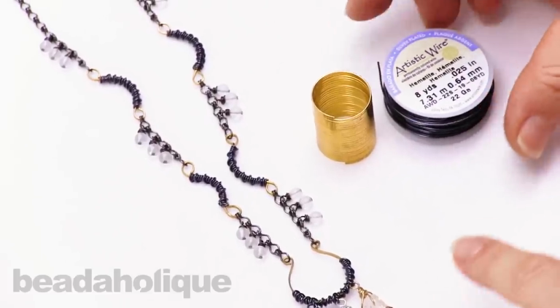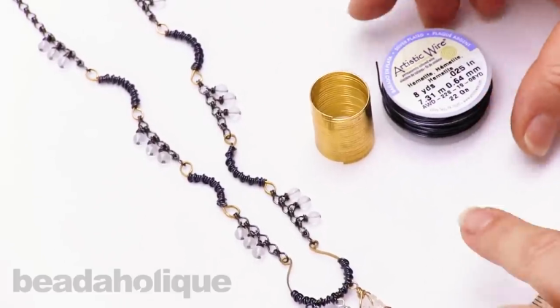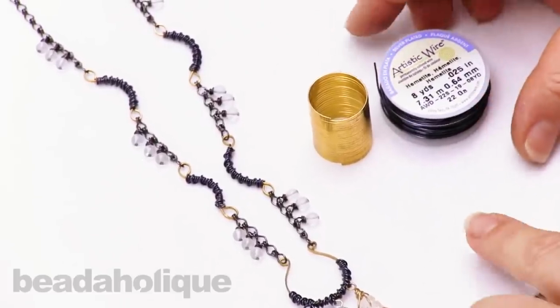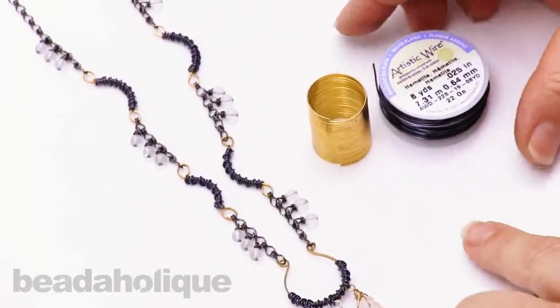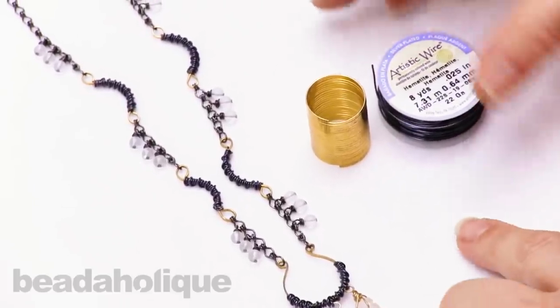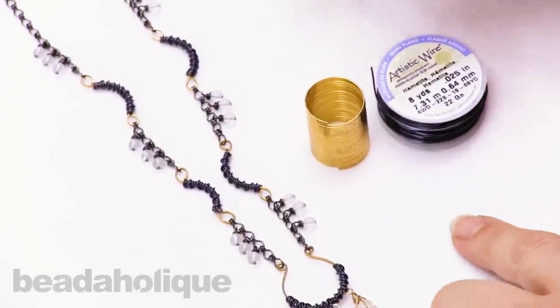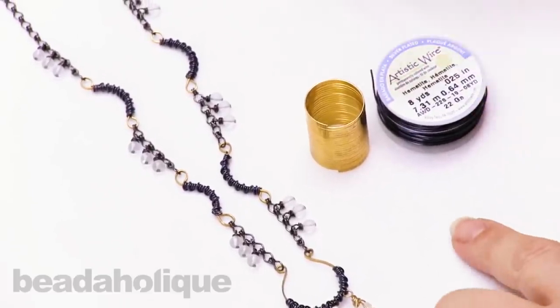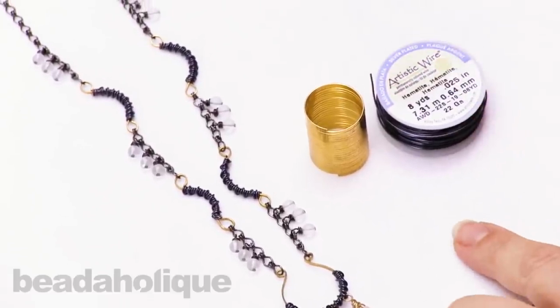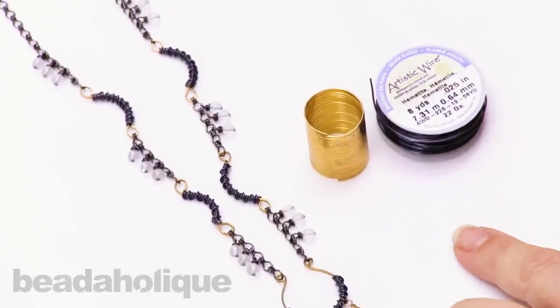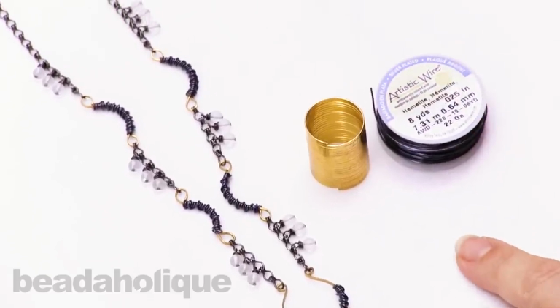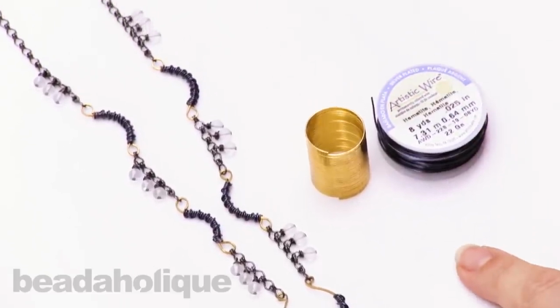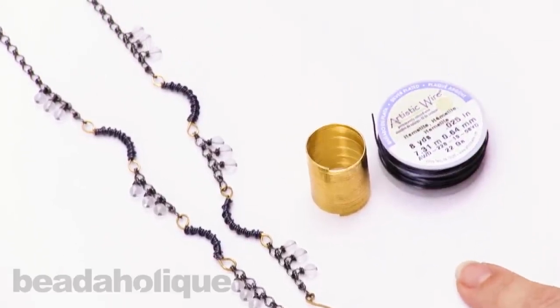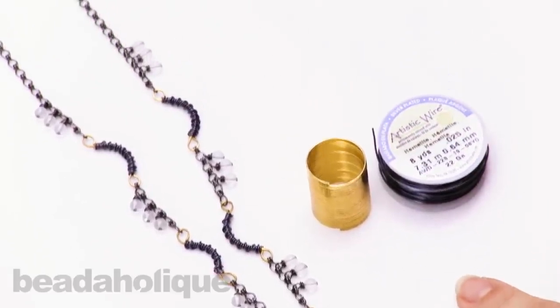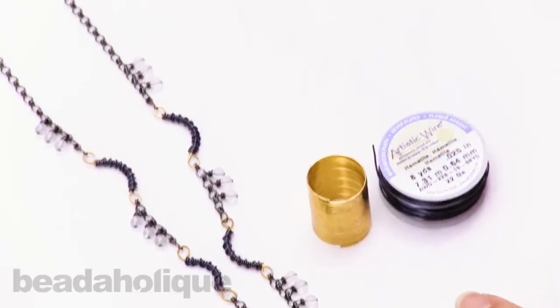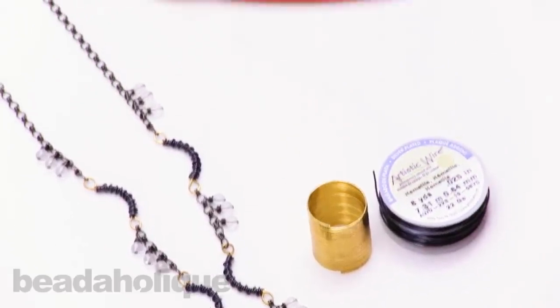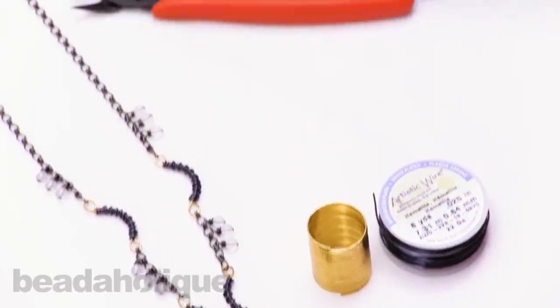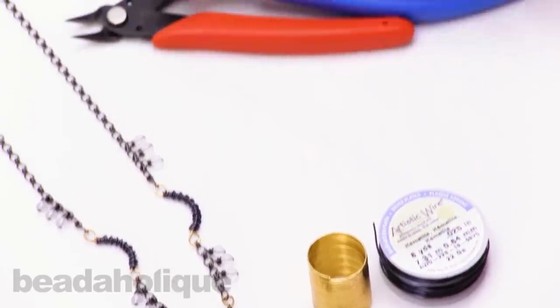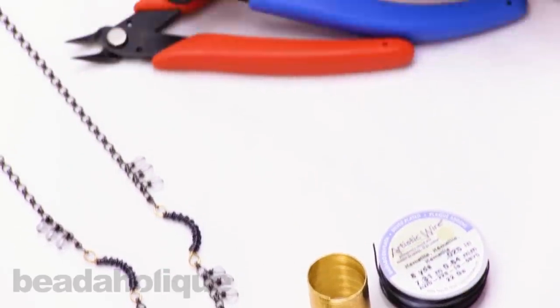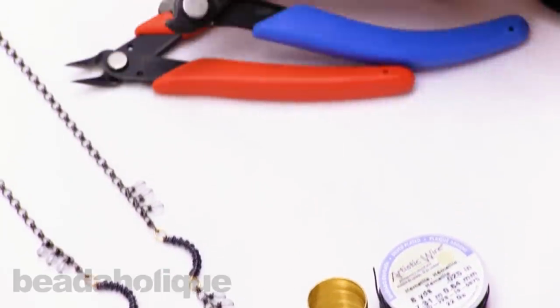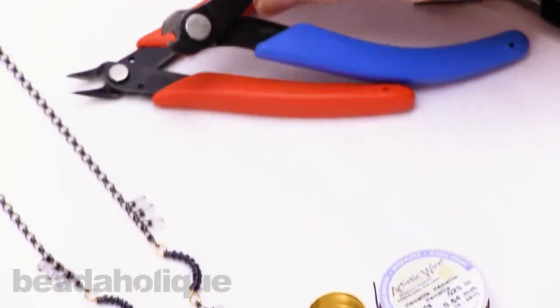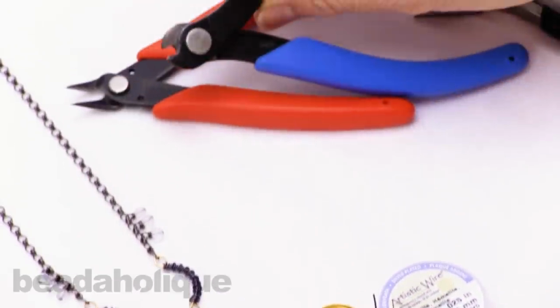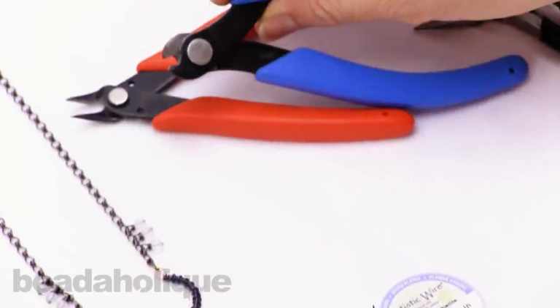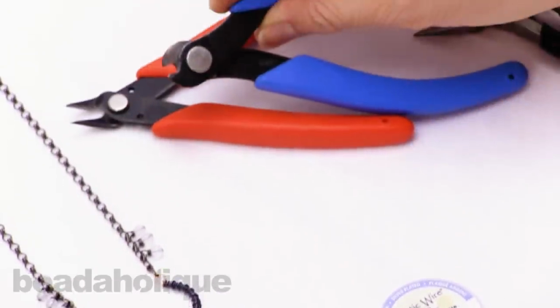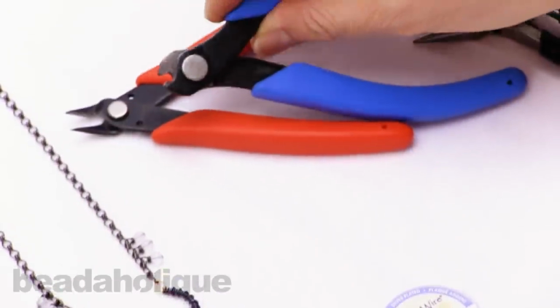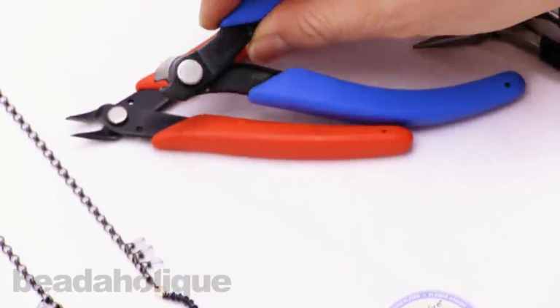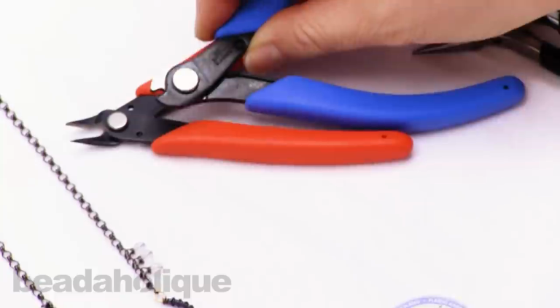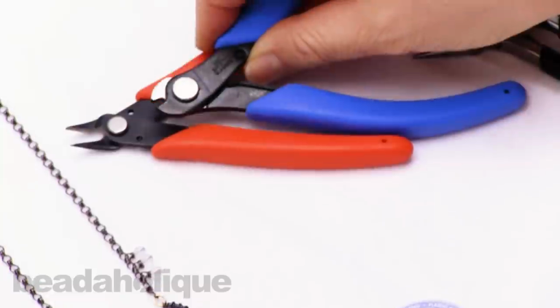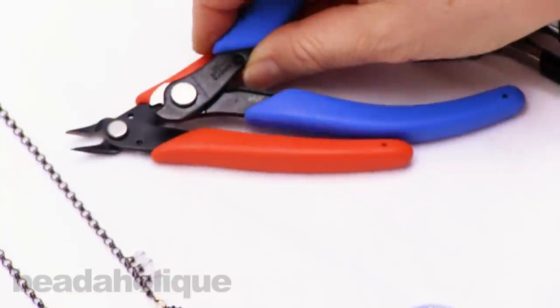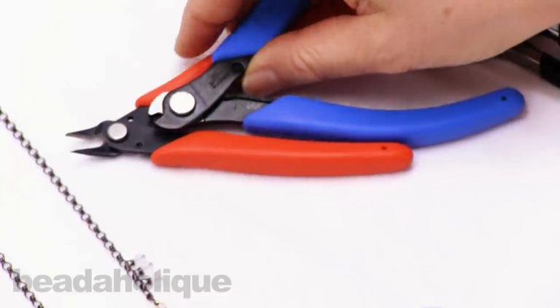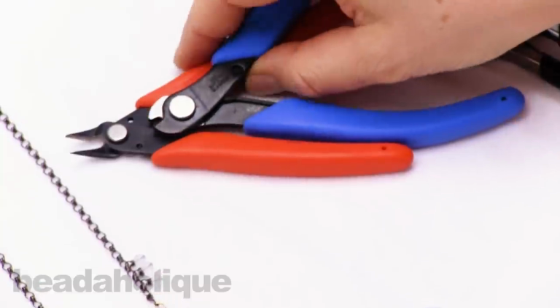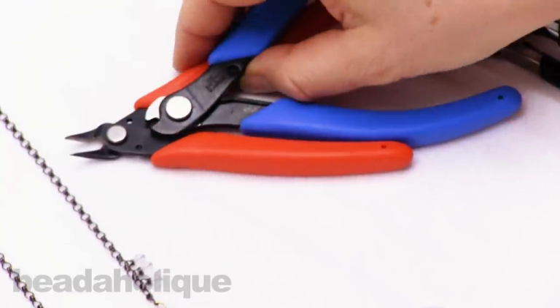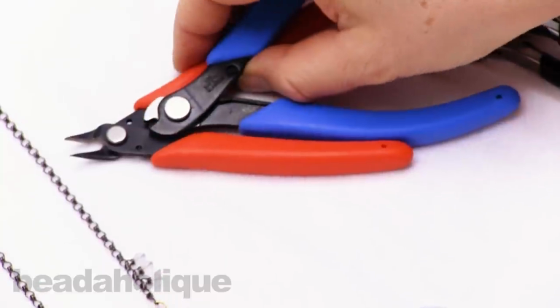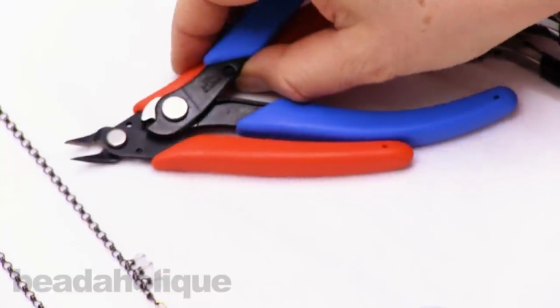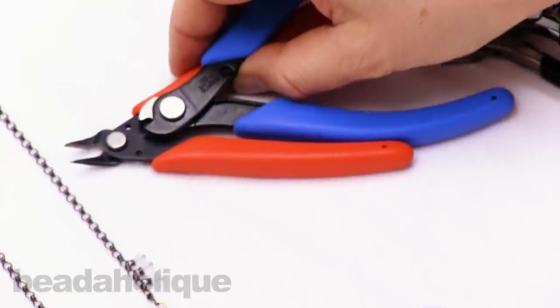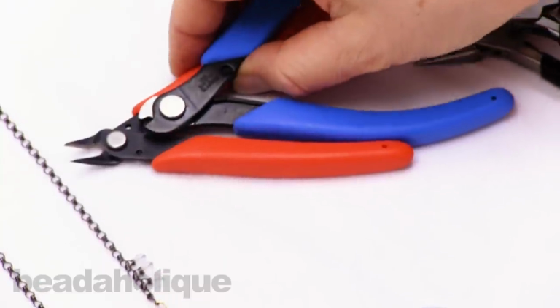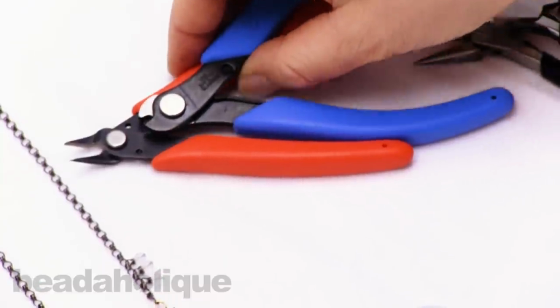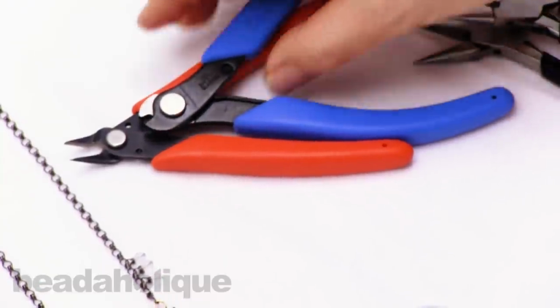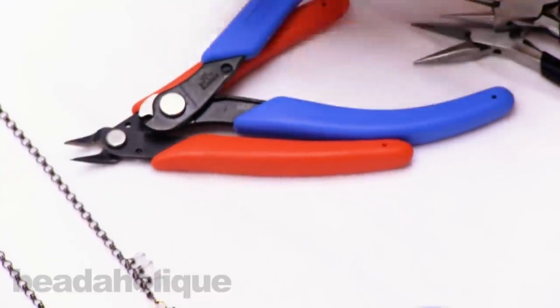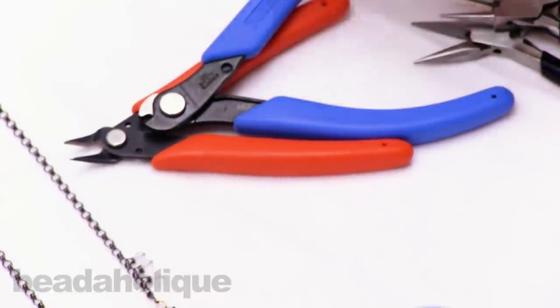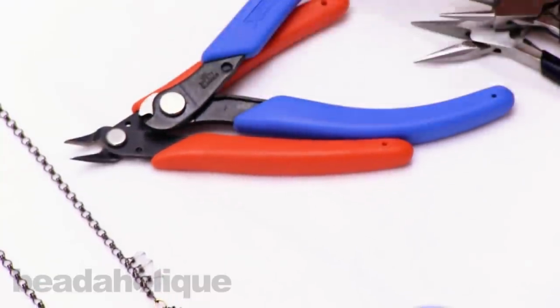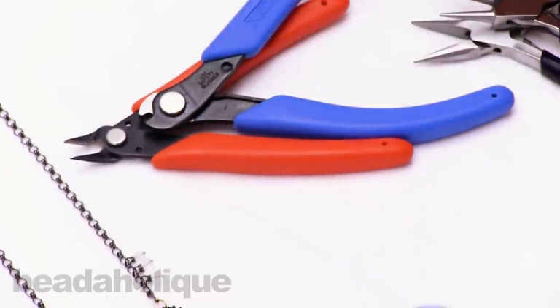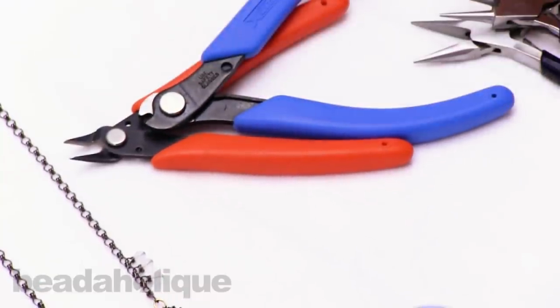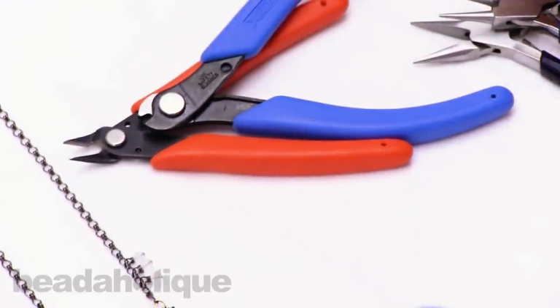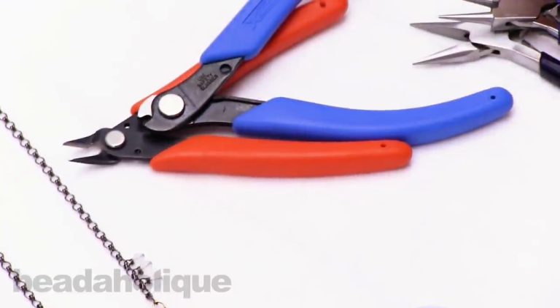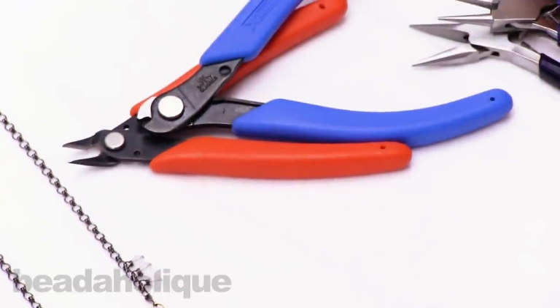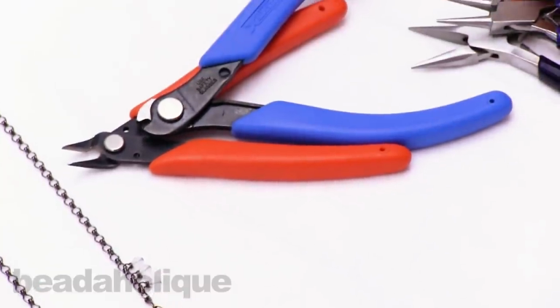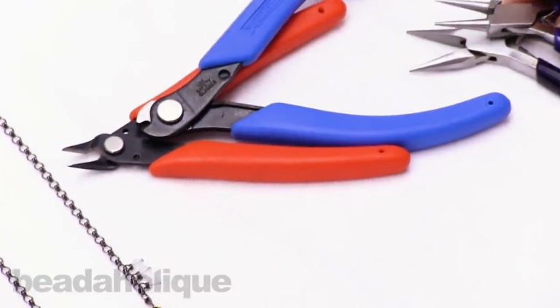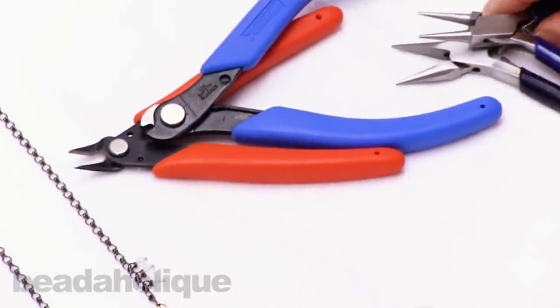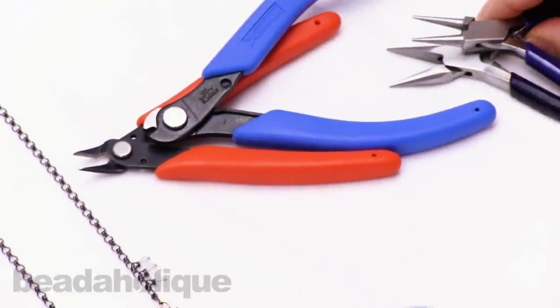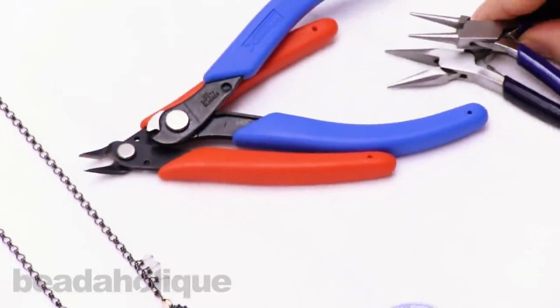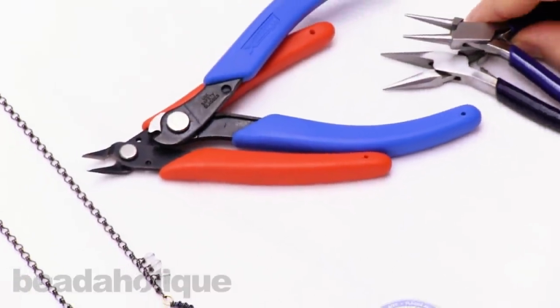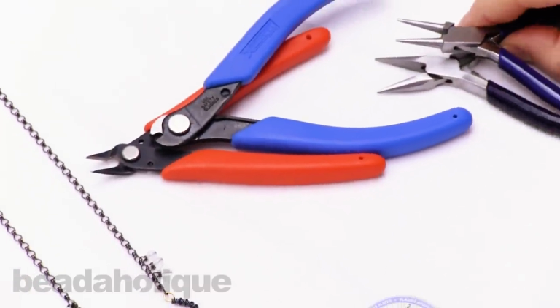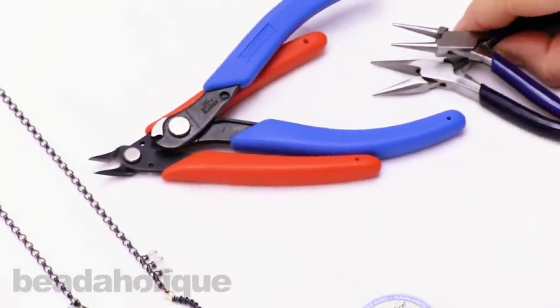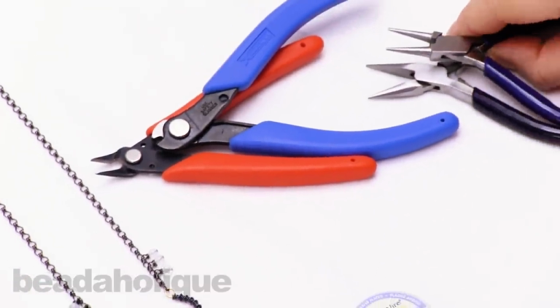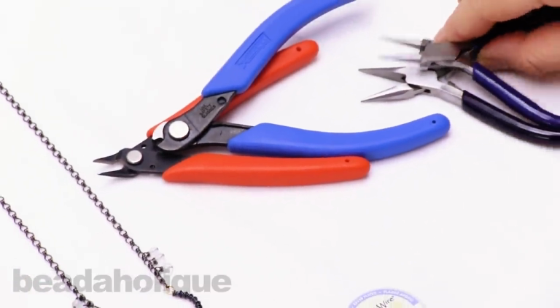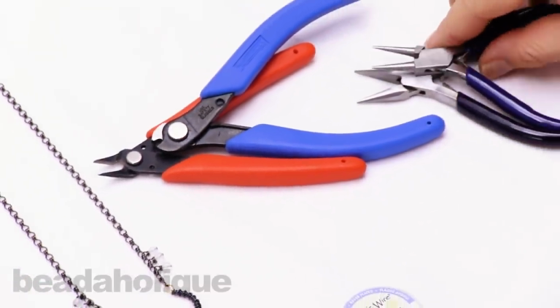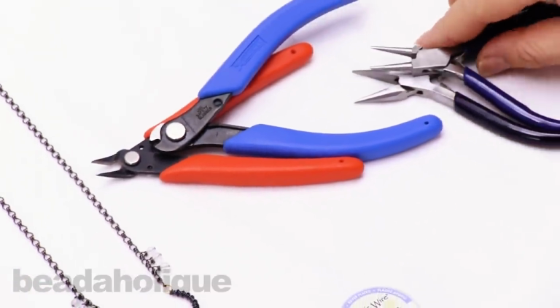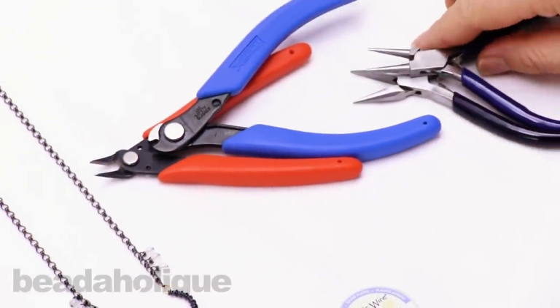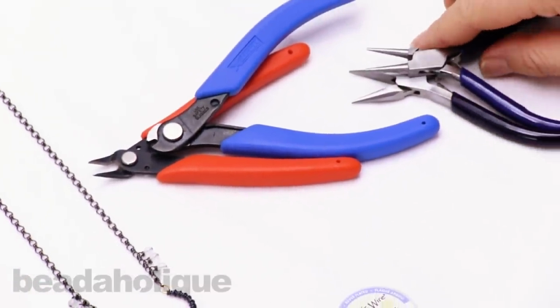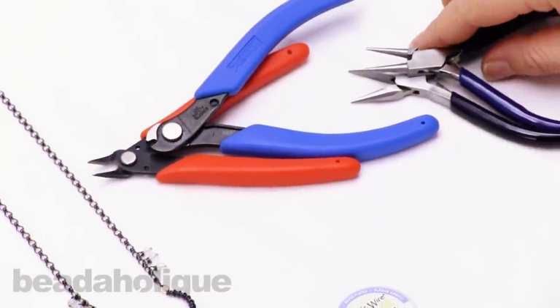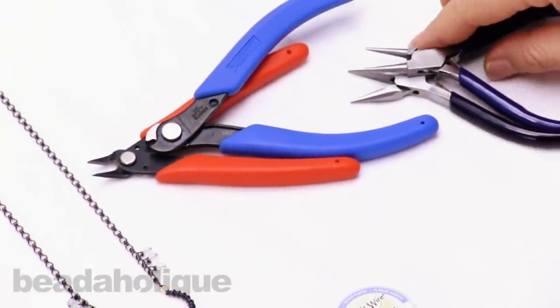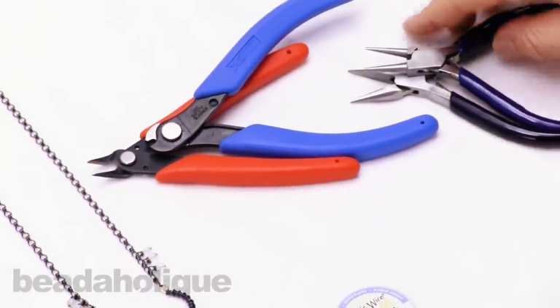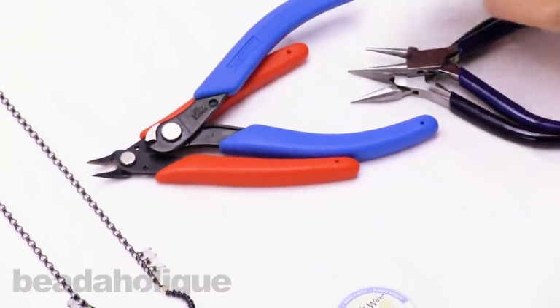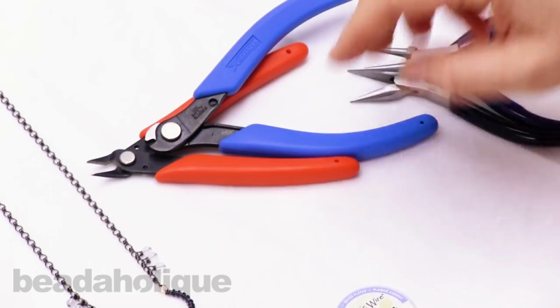For that I'm going to use these tools. I've got my memory wire cutters and some regular flush cutters, my round and flat pliers.